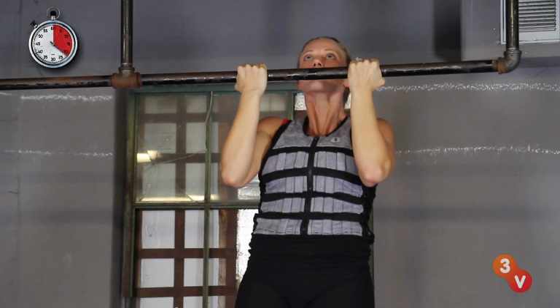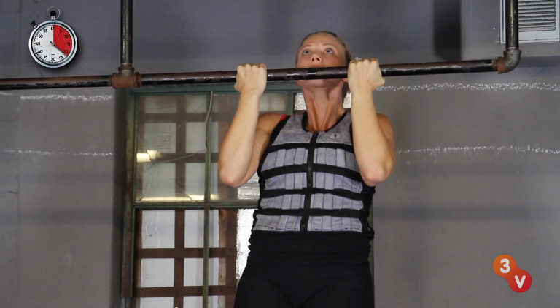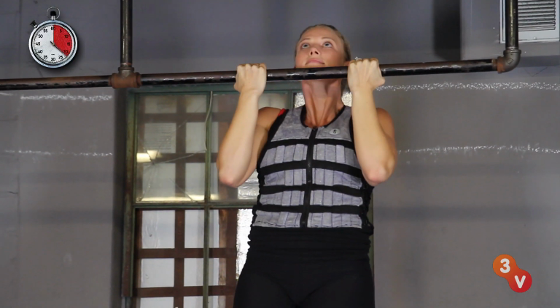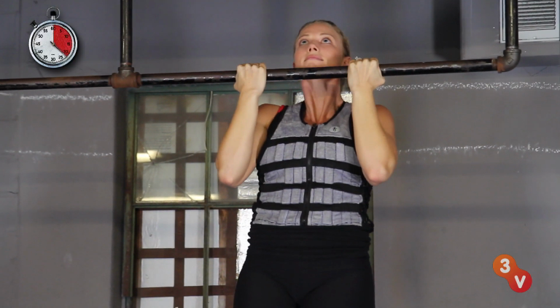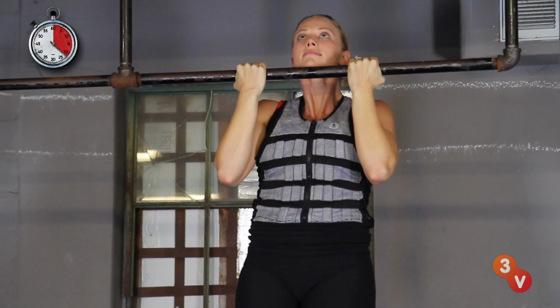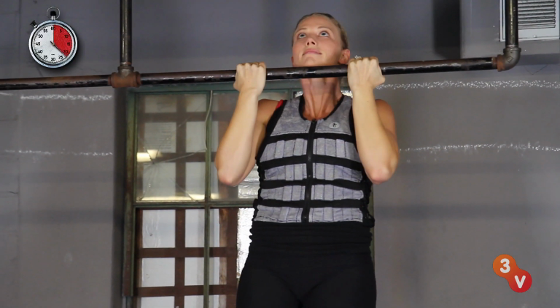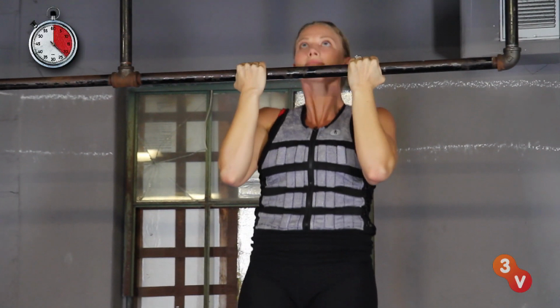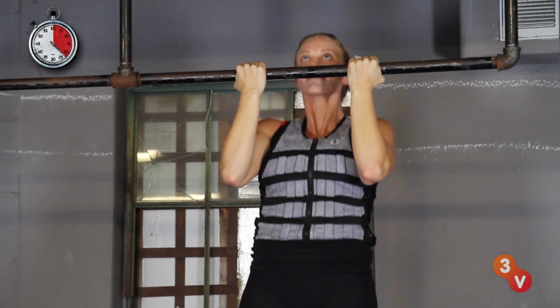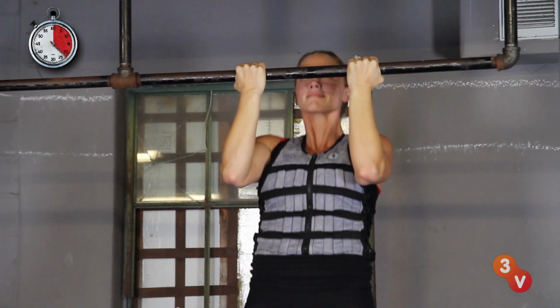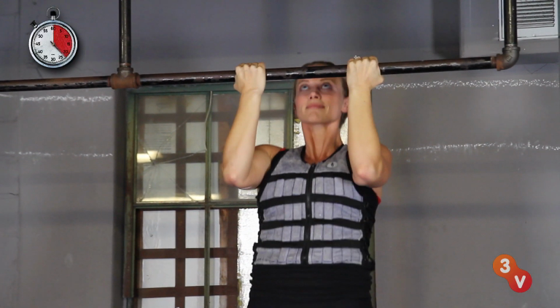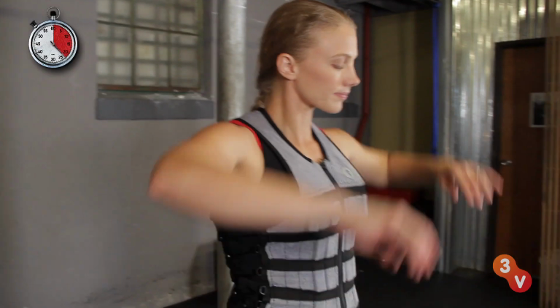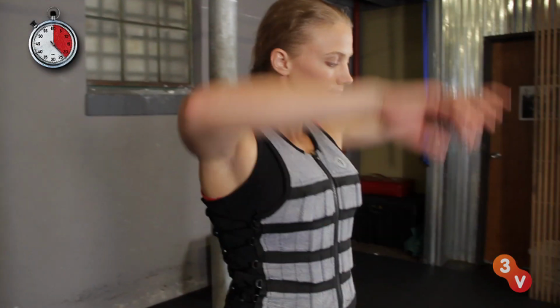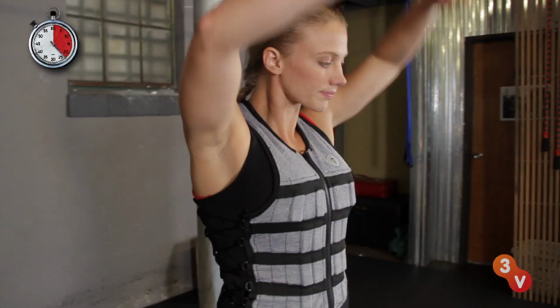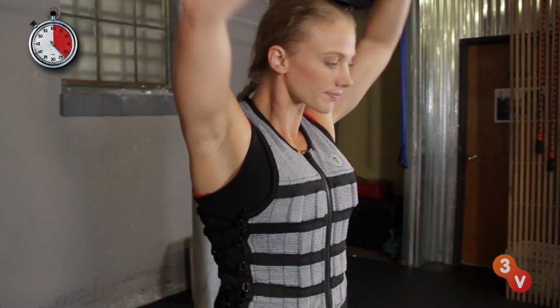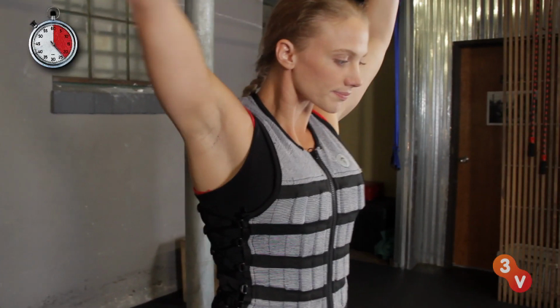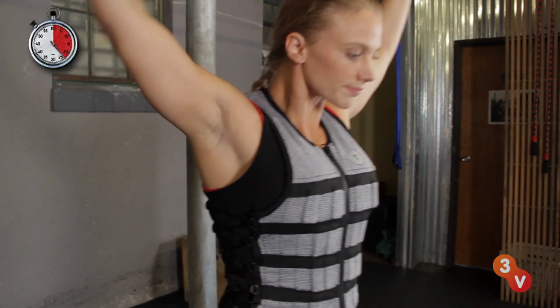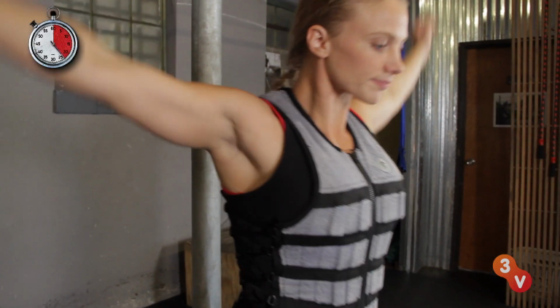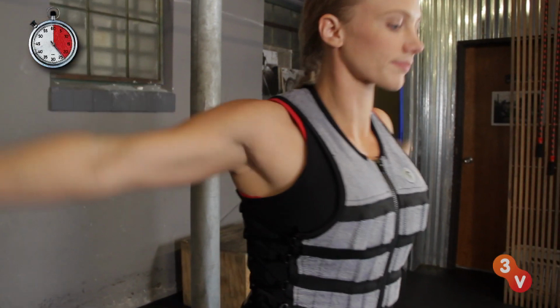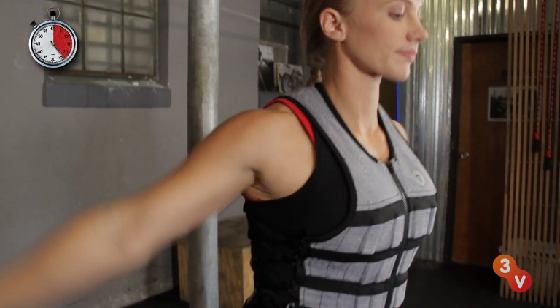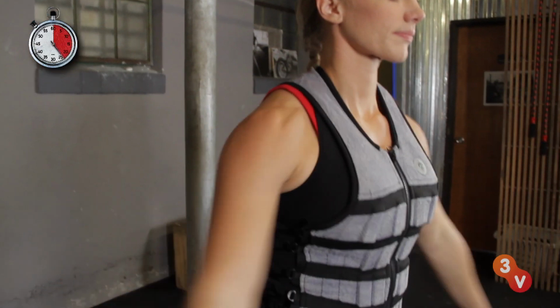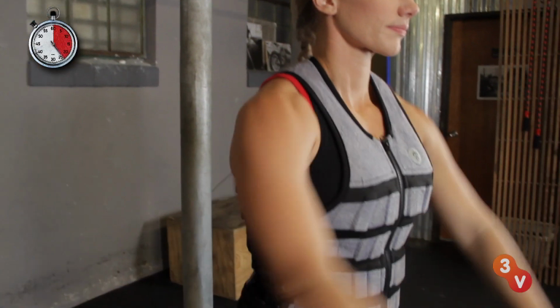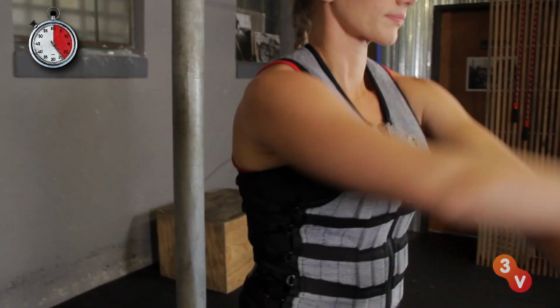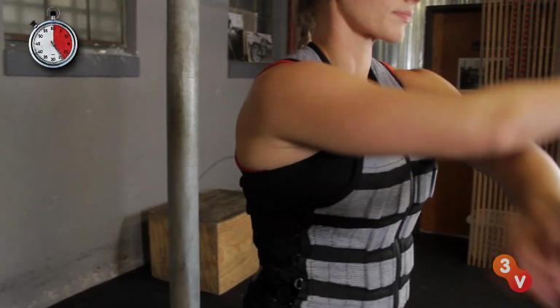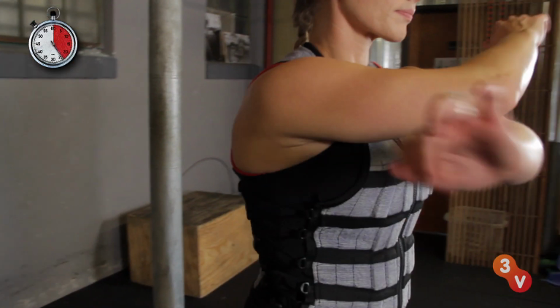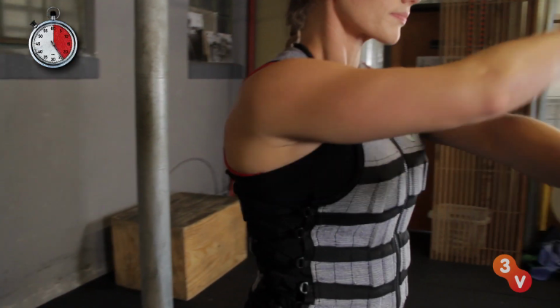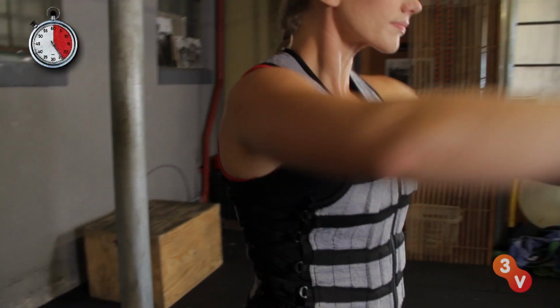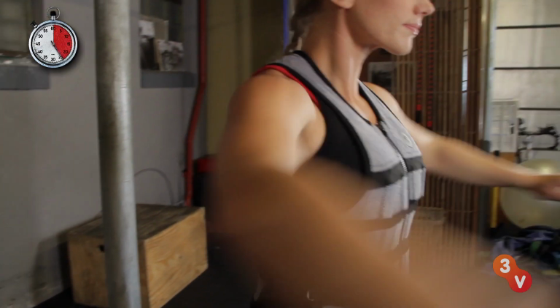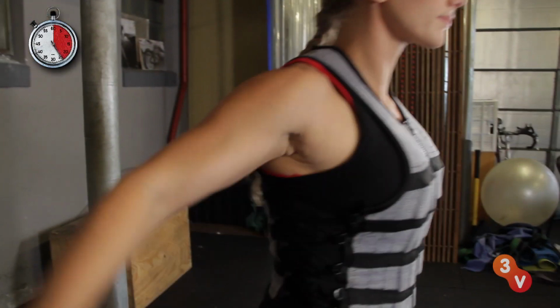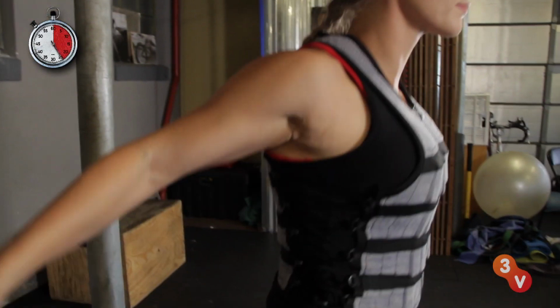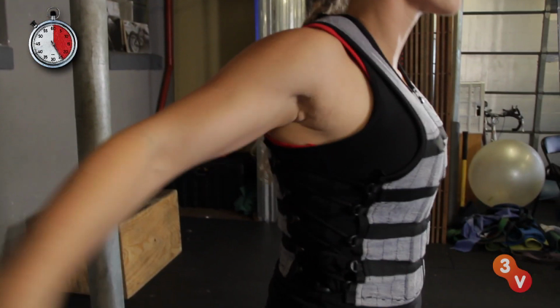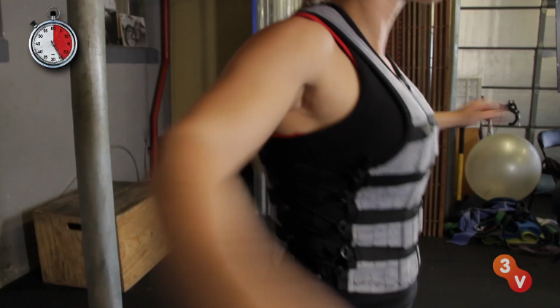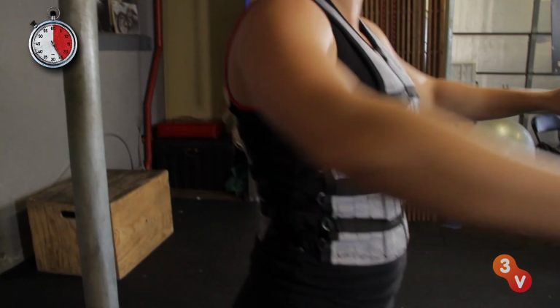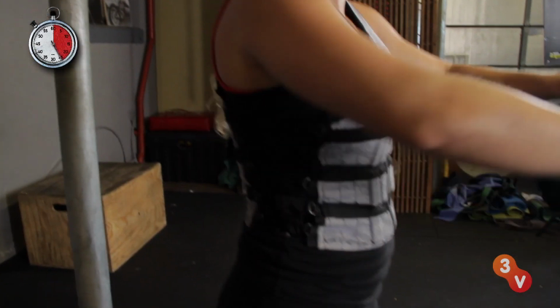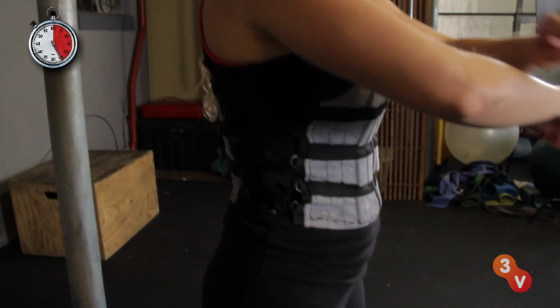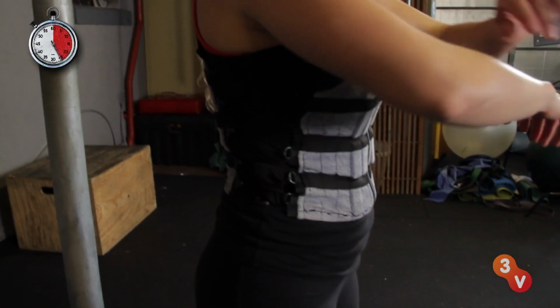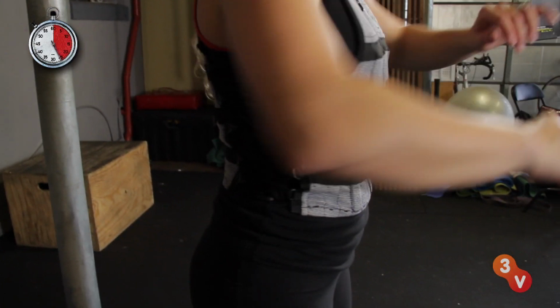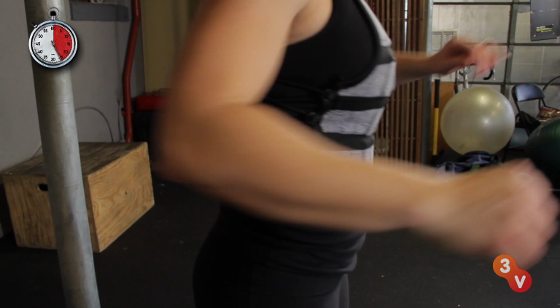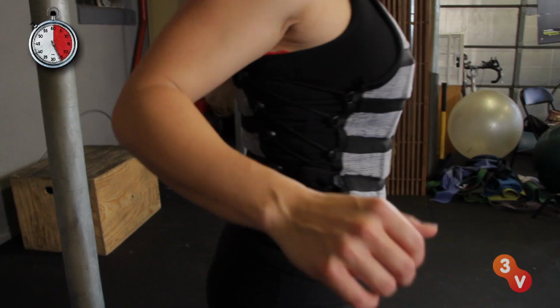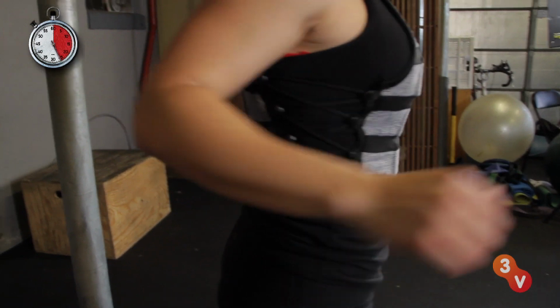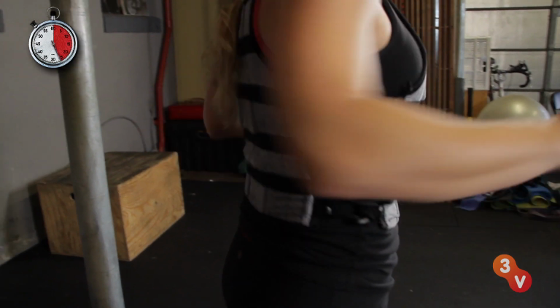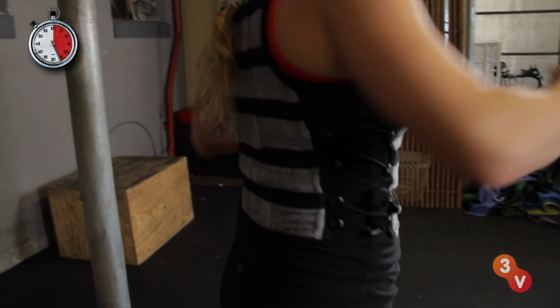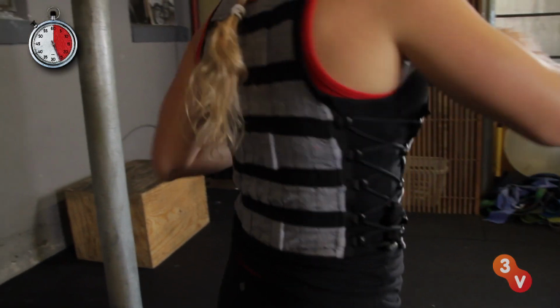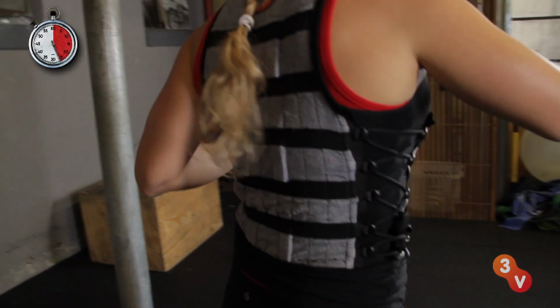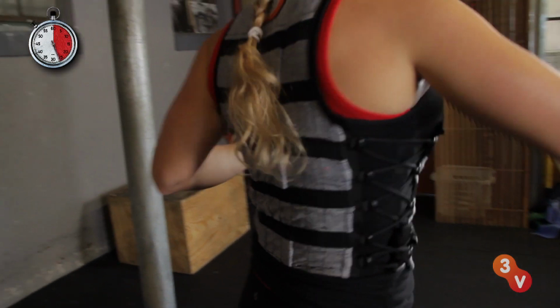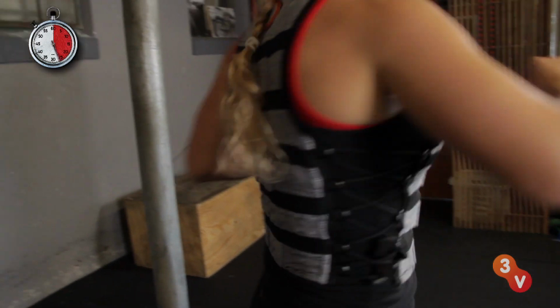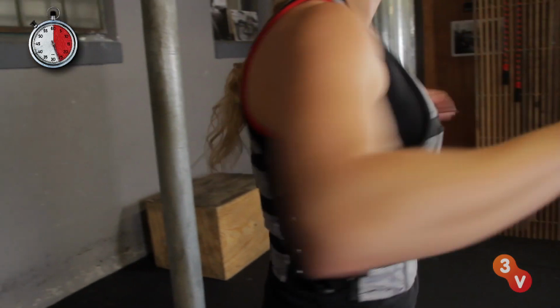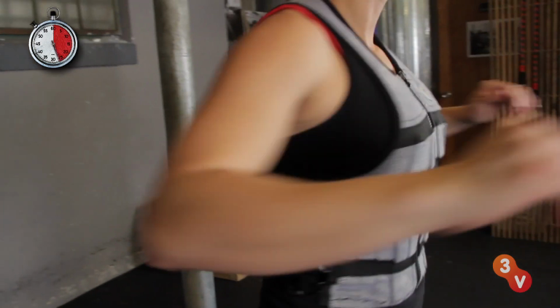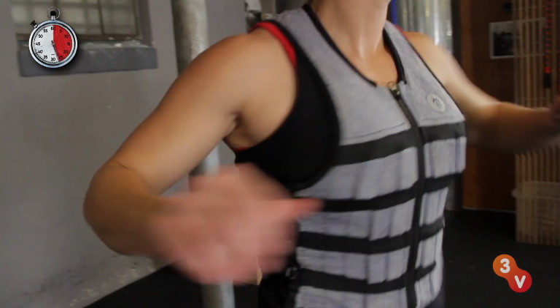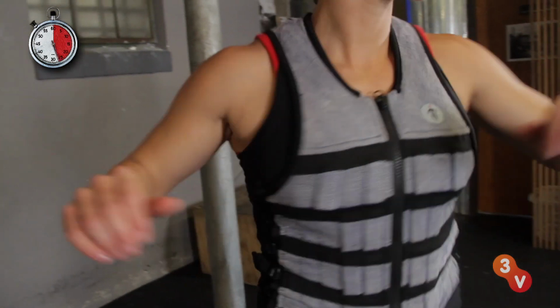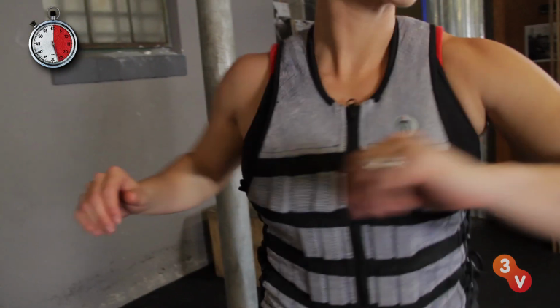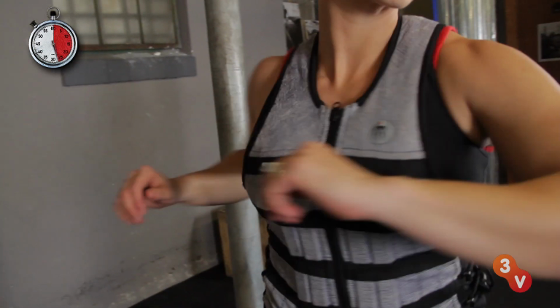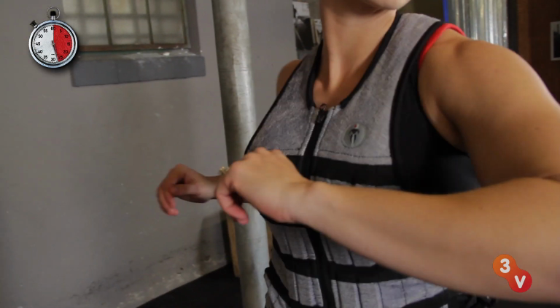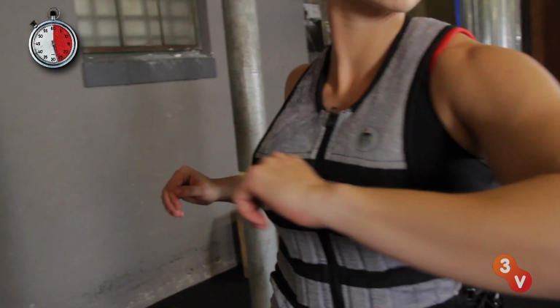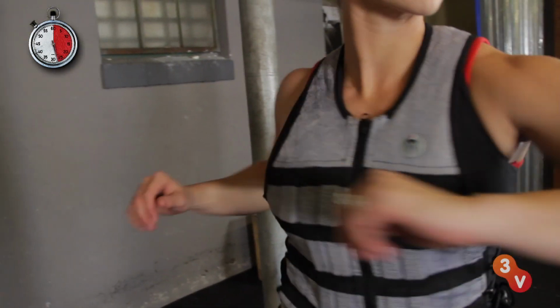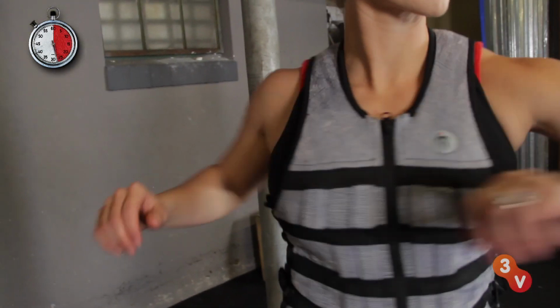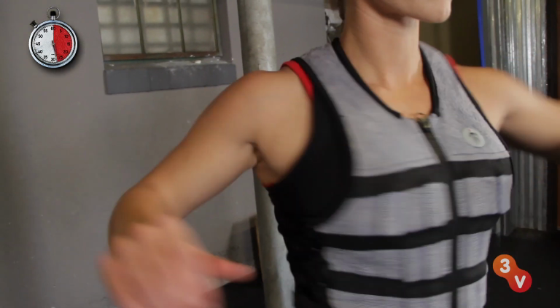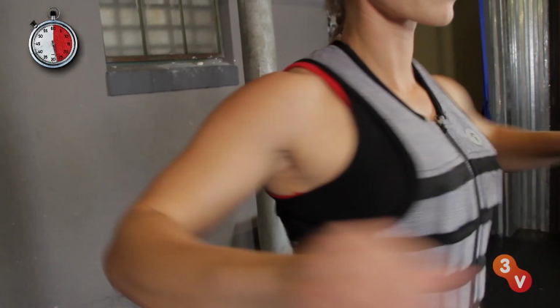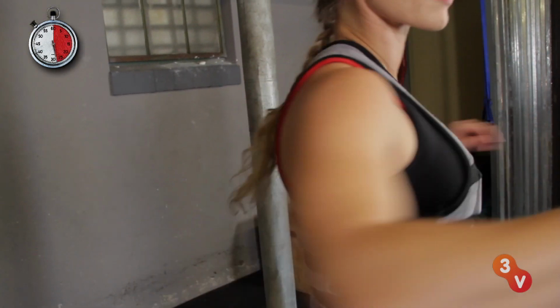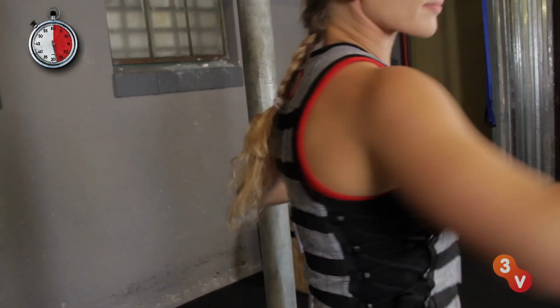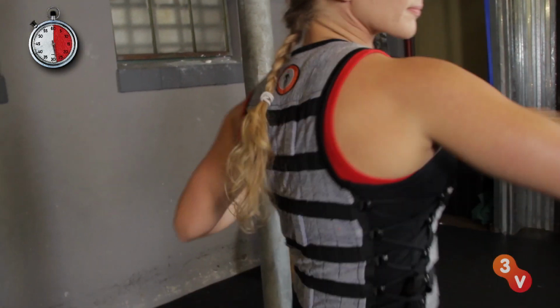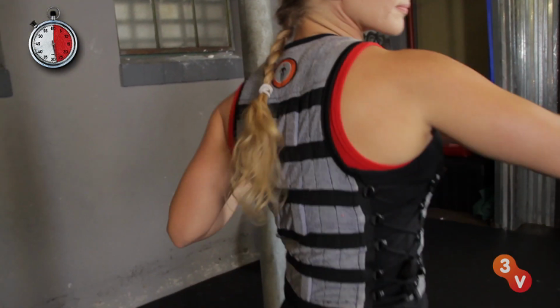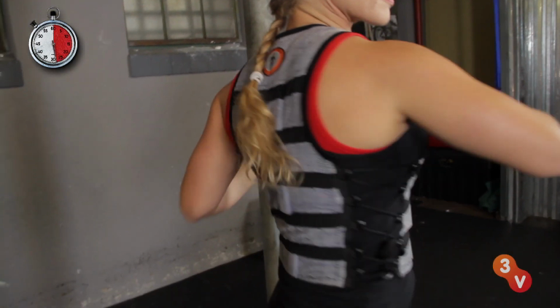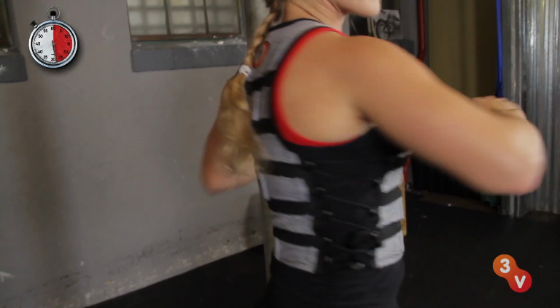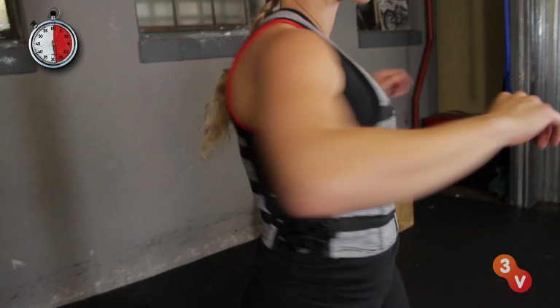The vests come in a variety of sizes to suit different body types and are designed to allow a wide range of movement so it won't restrict your workouts.